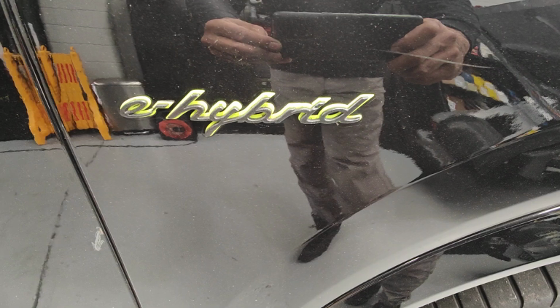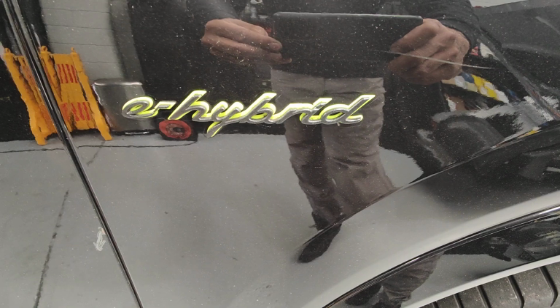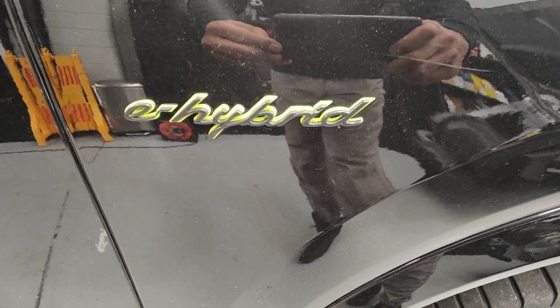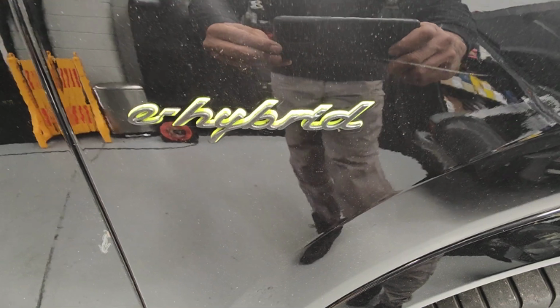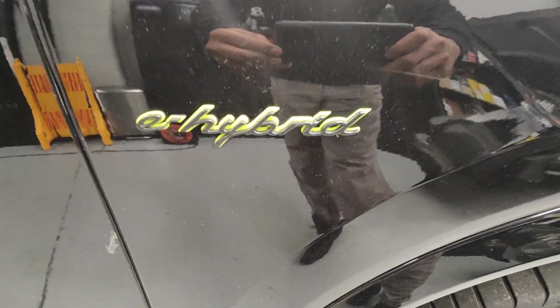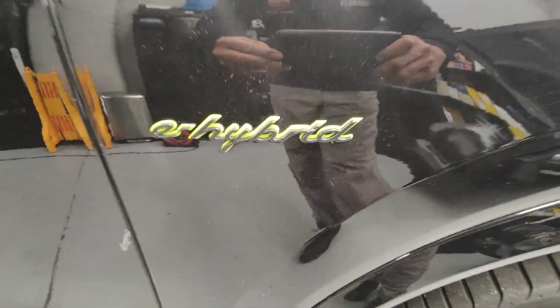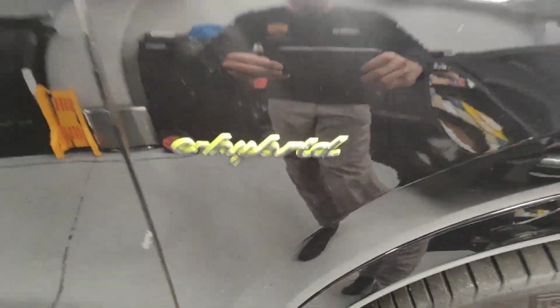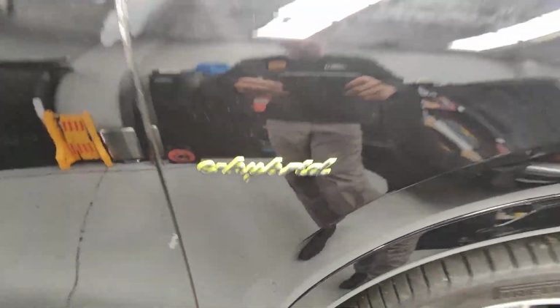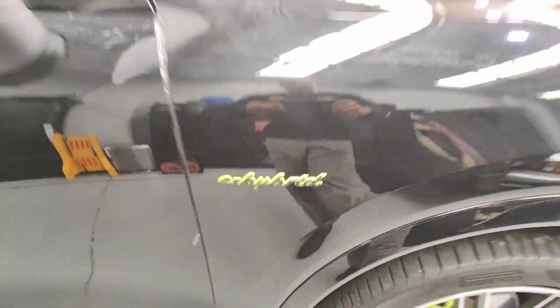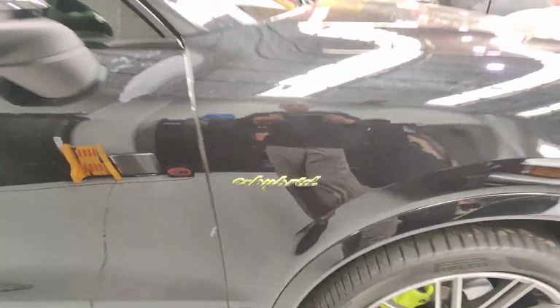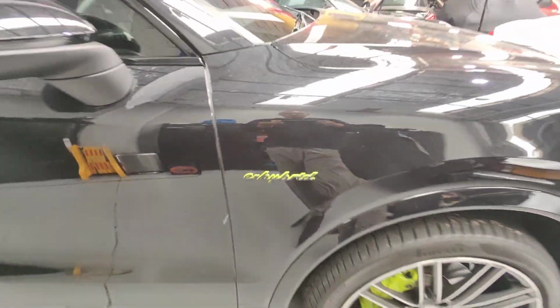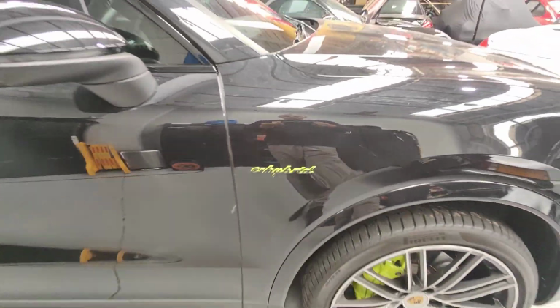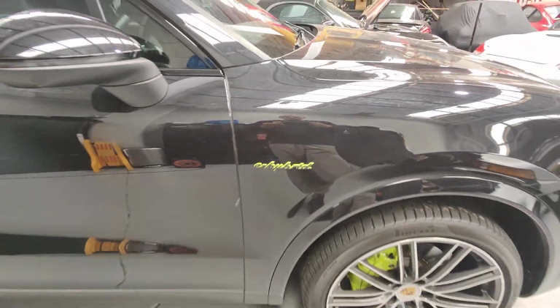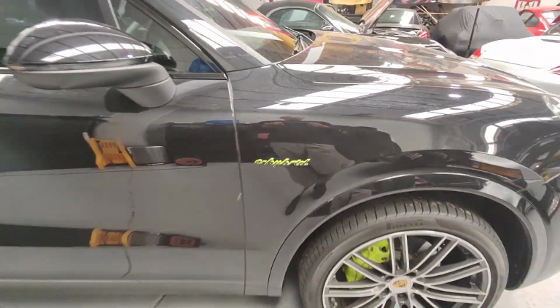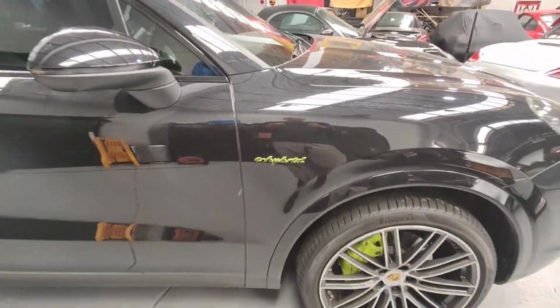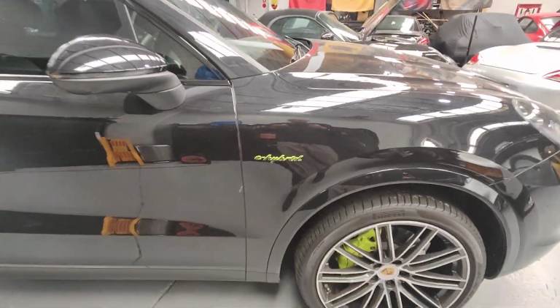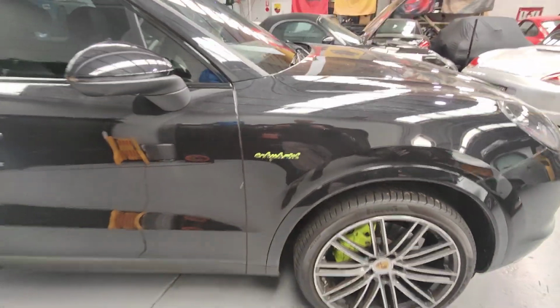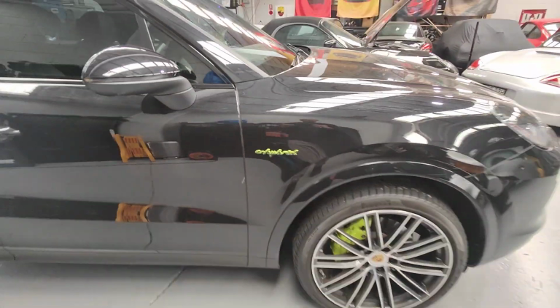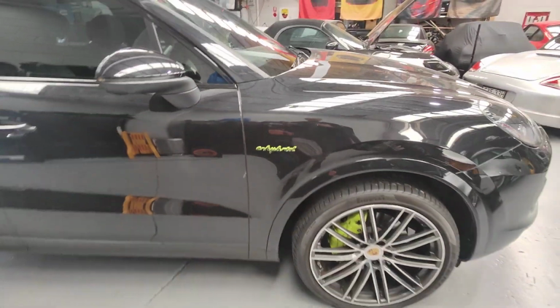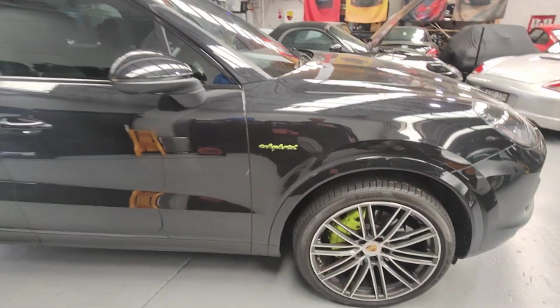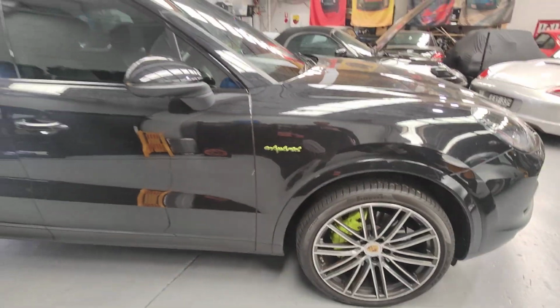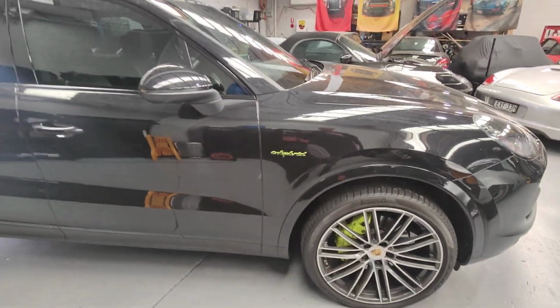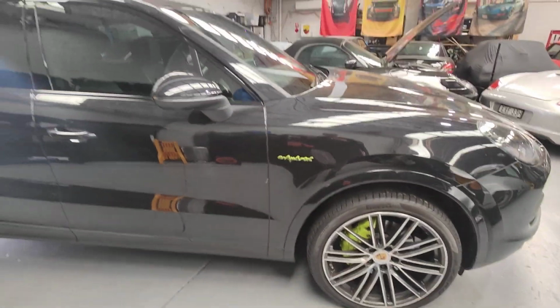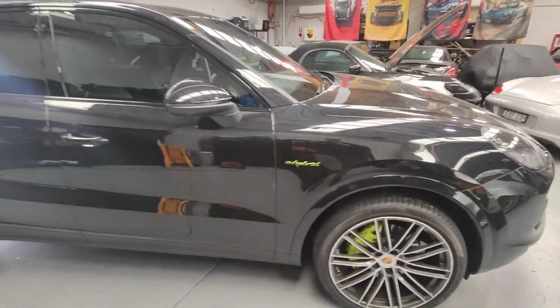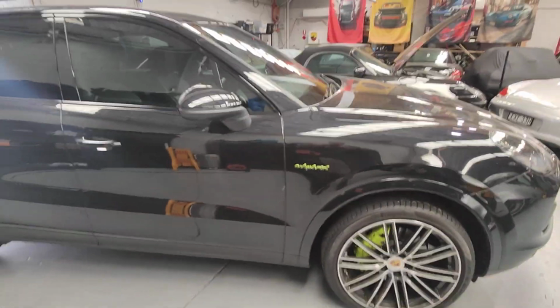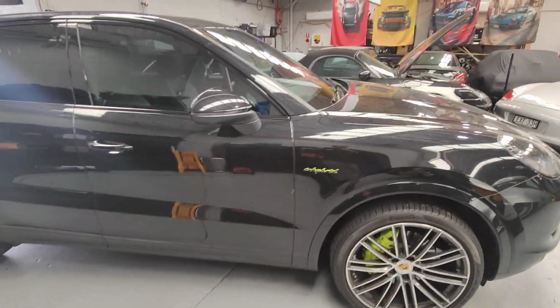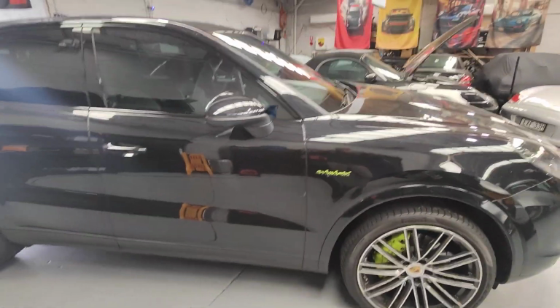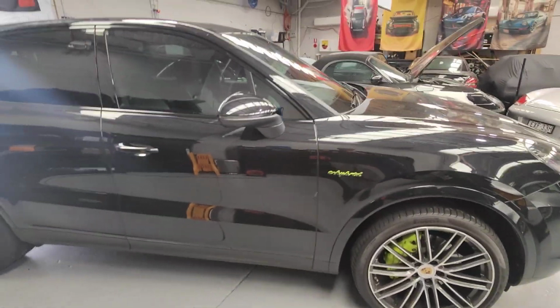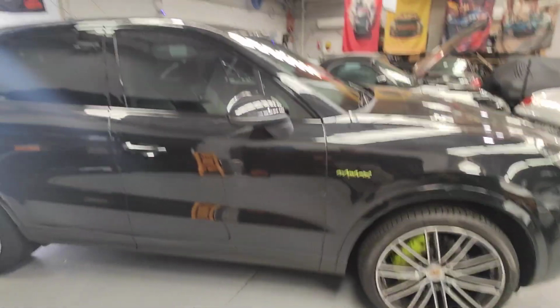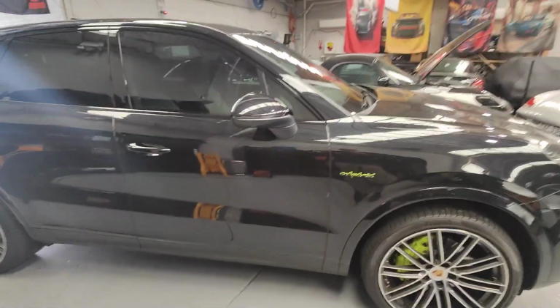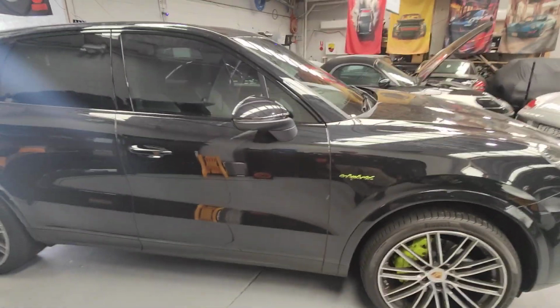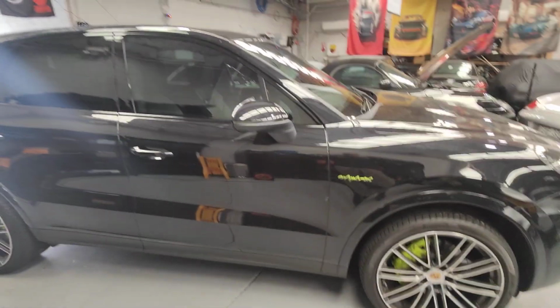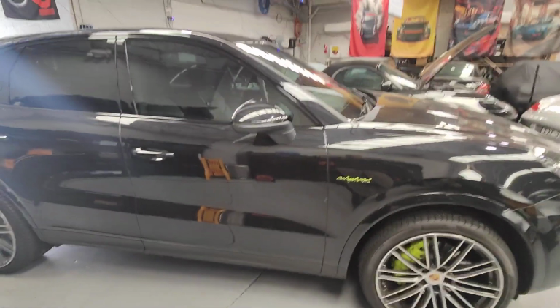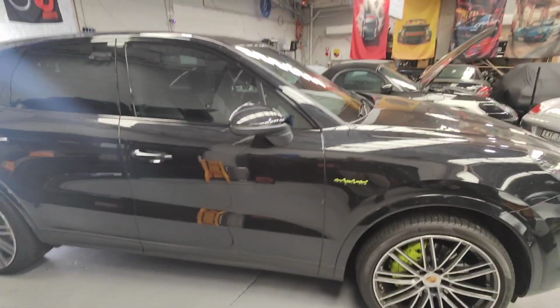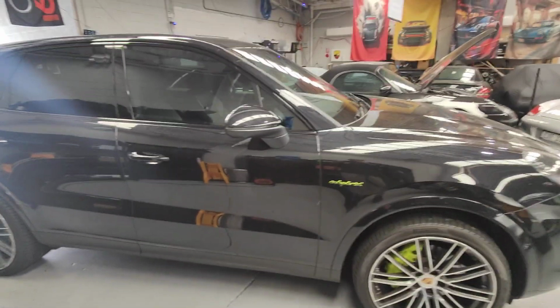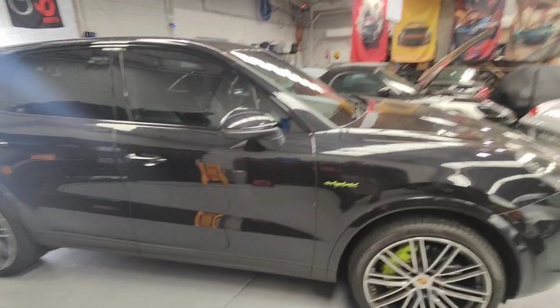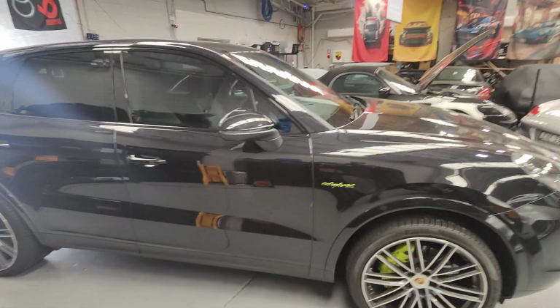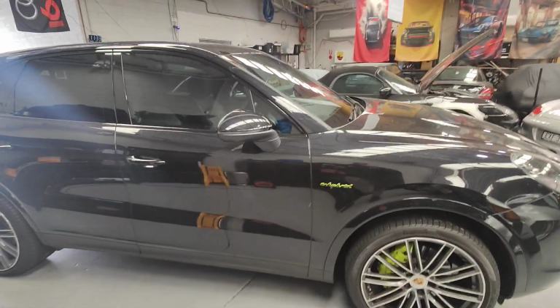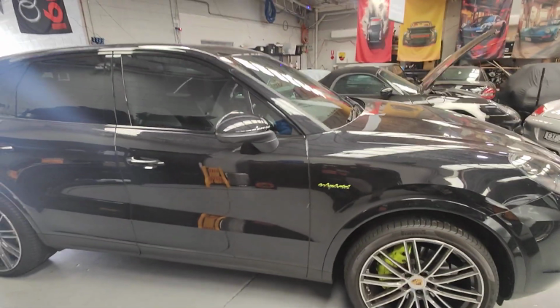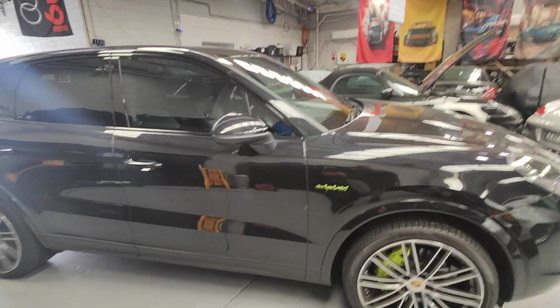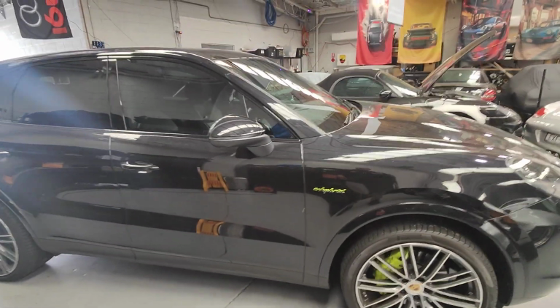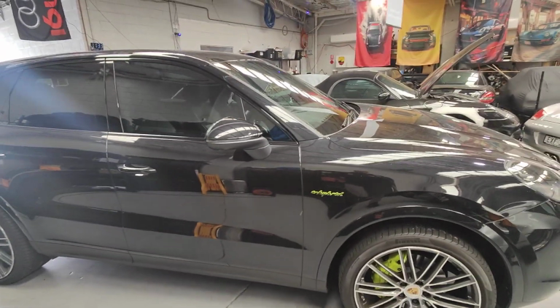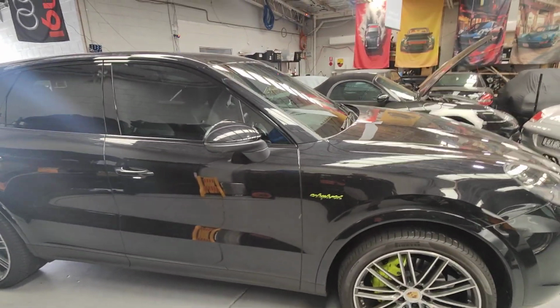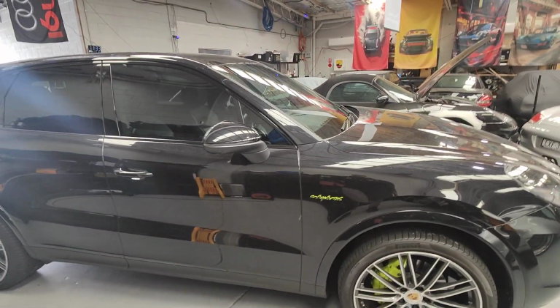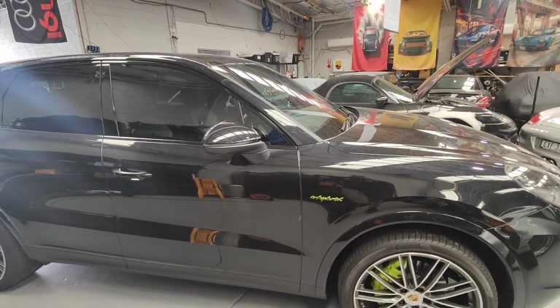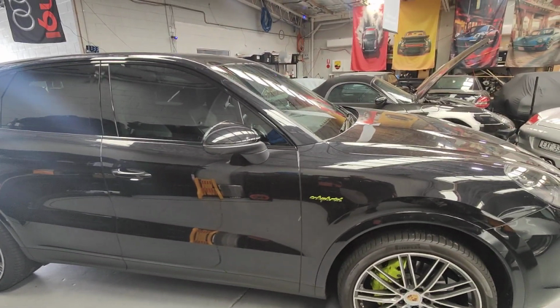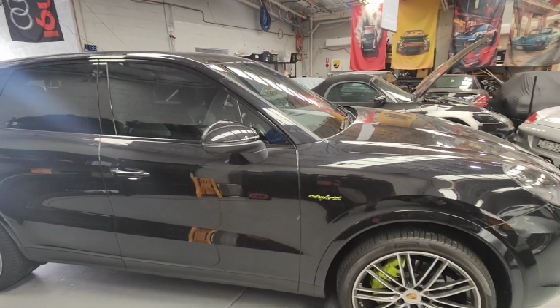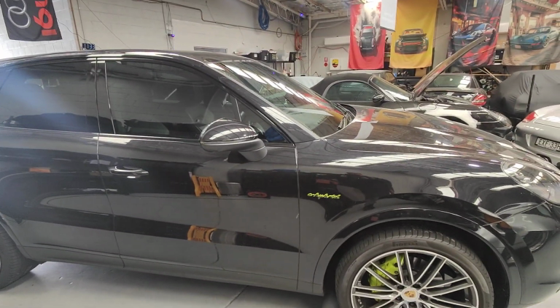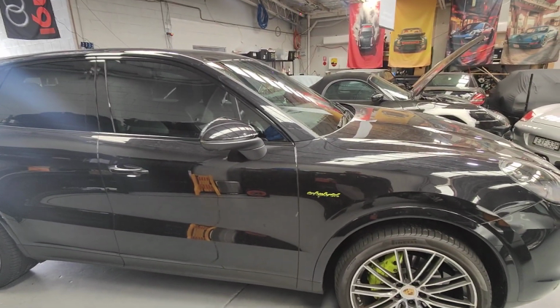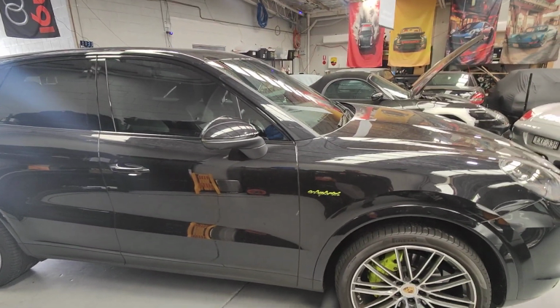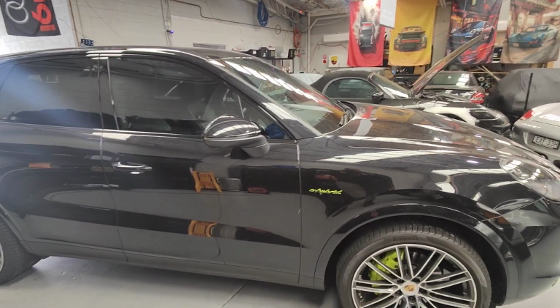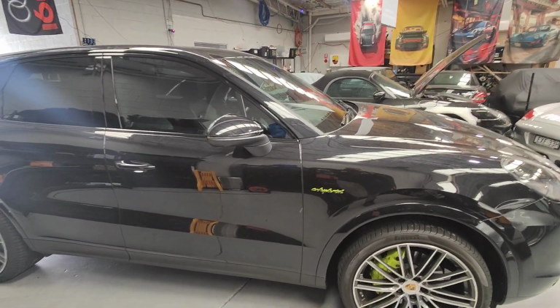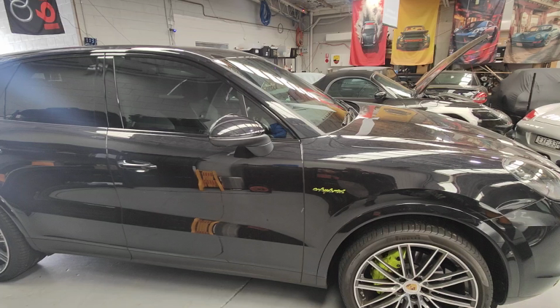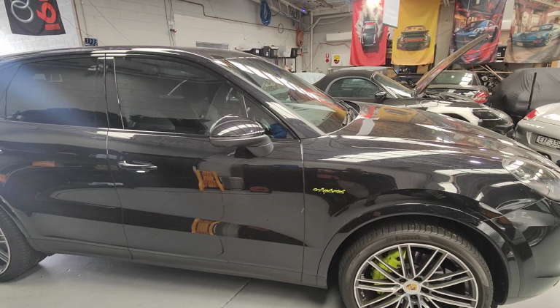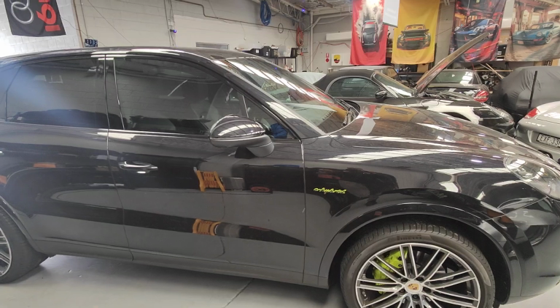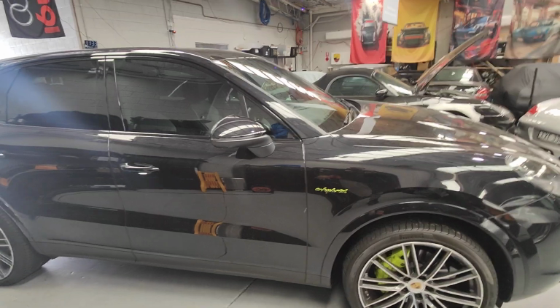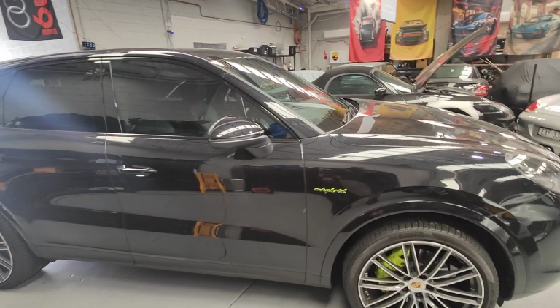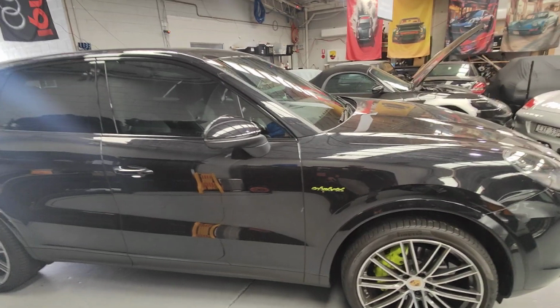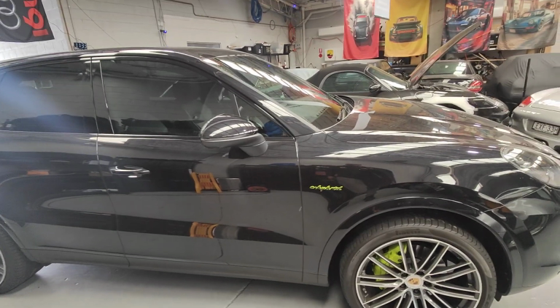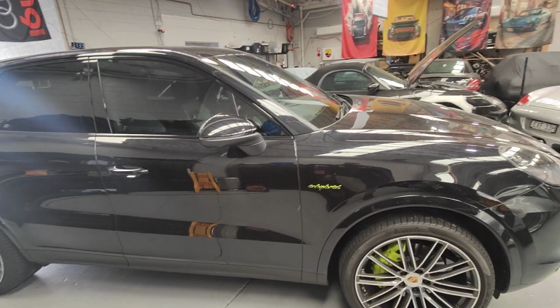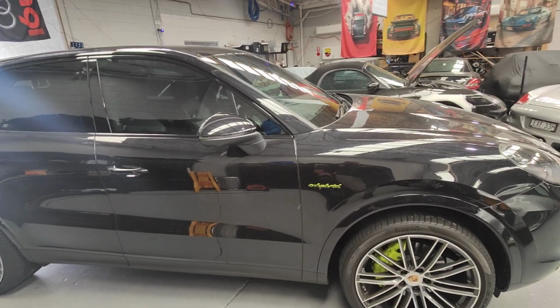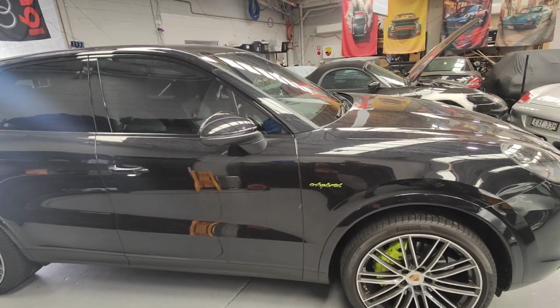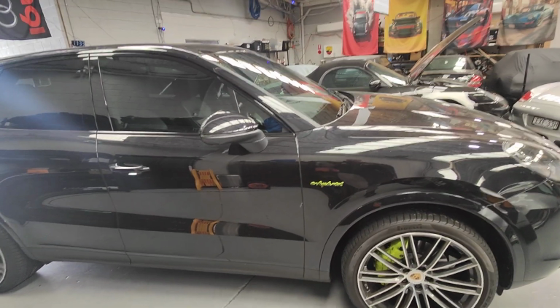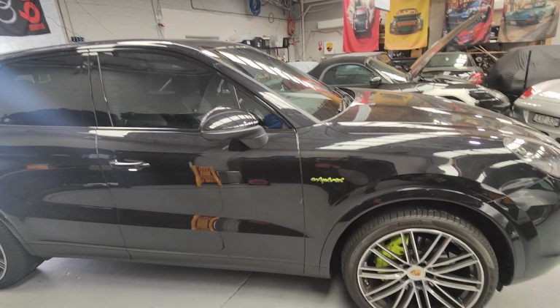Hello, Paul again here from EMD Porsche Specialist and Carimba. I've got this Porsche E-Hybrid Cayenne.